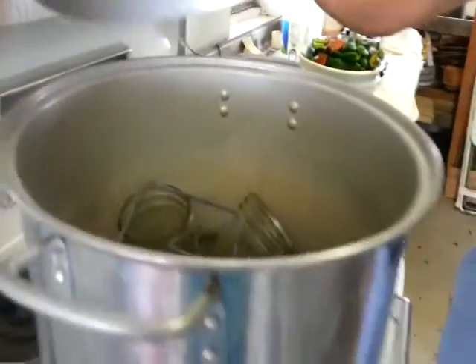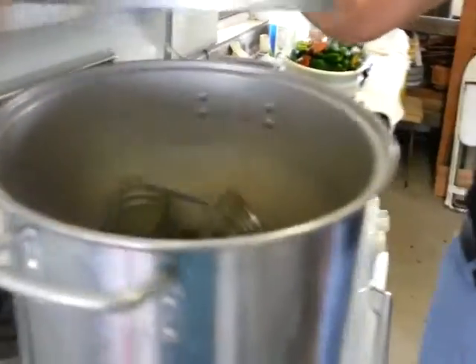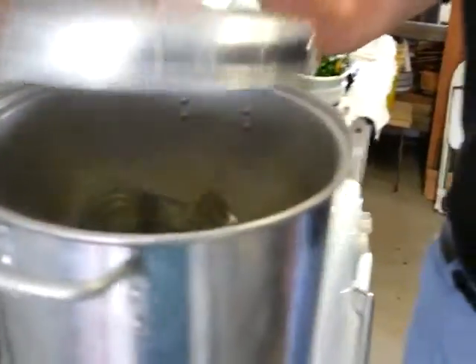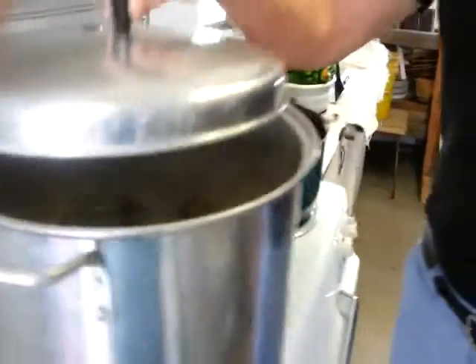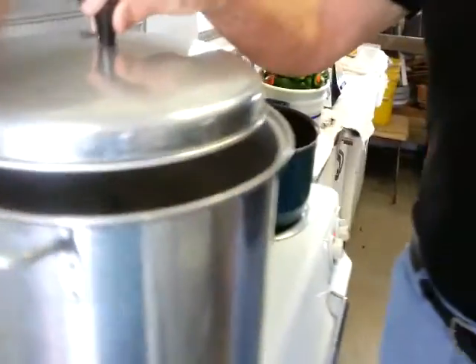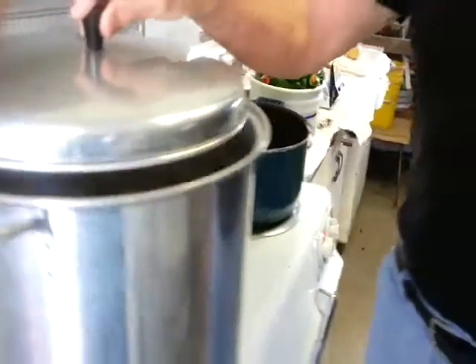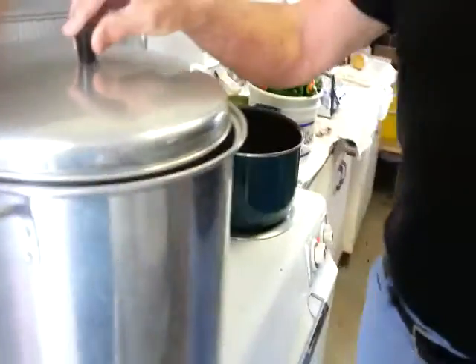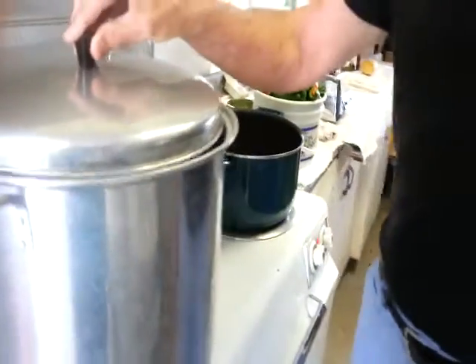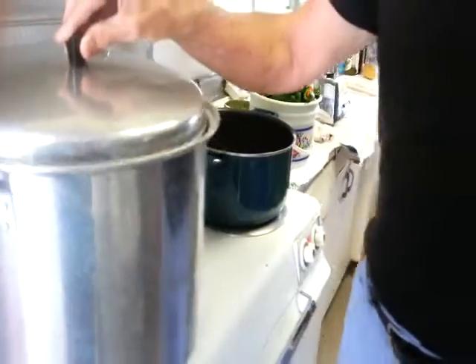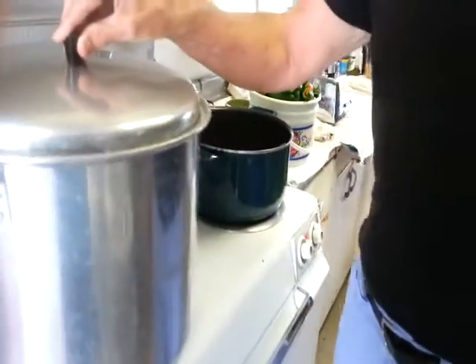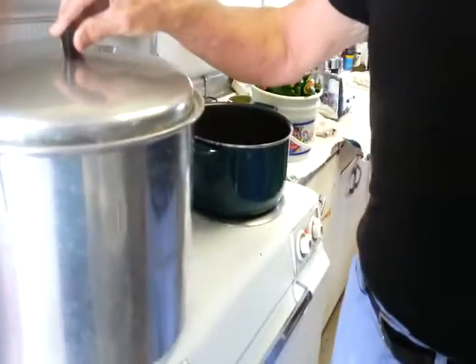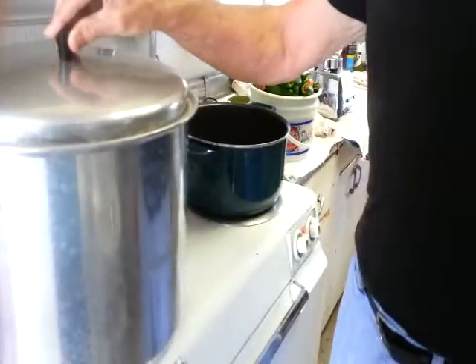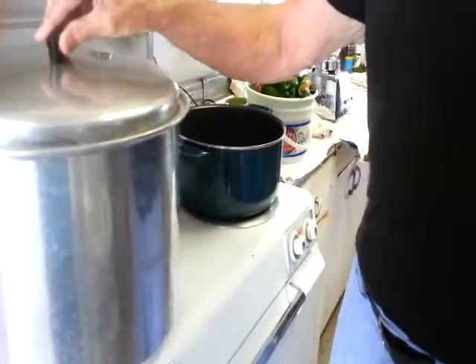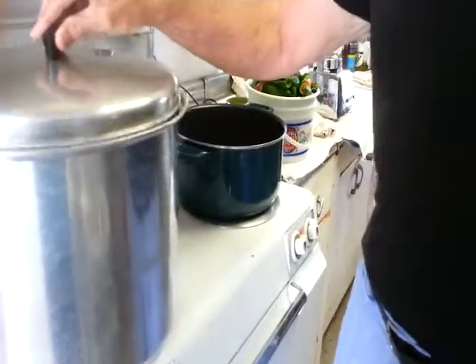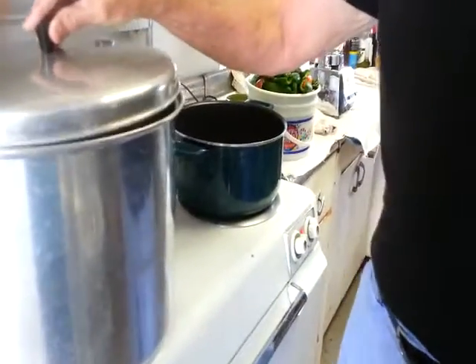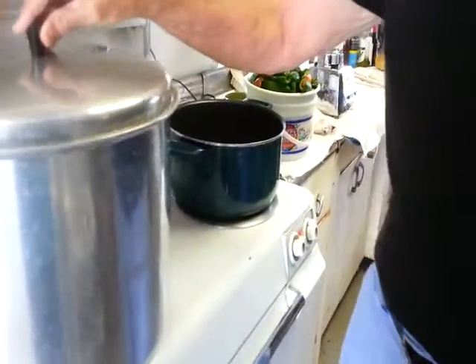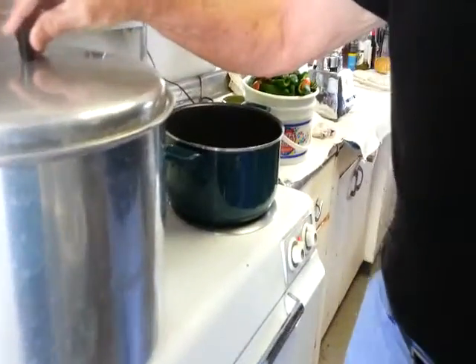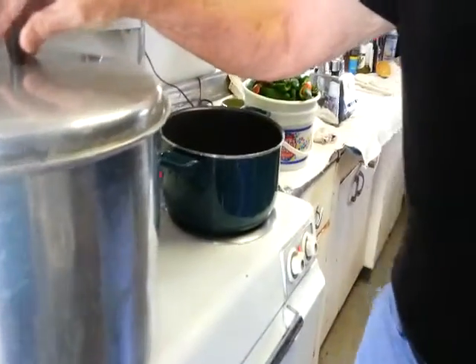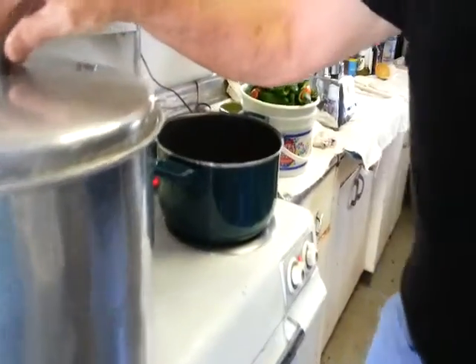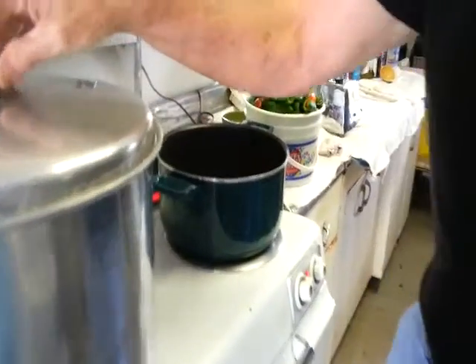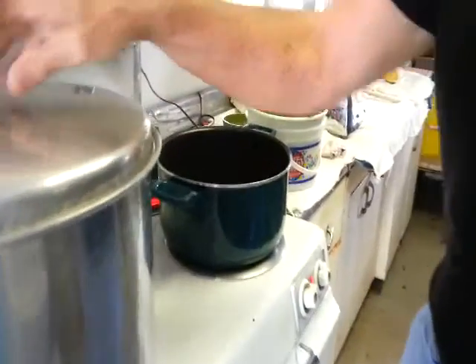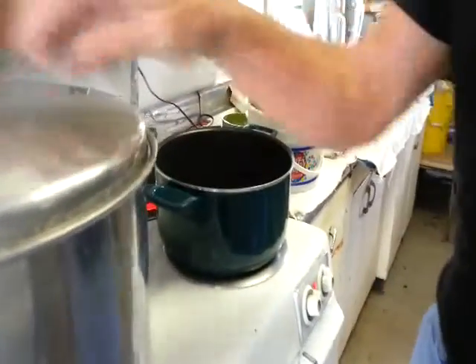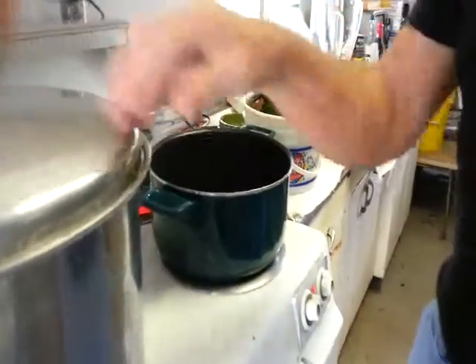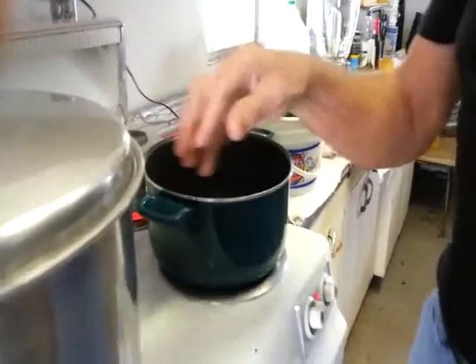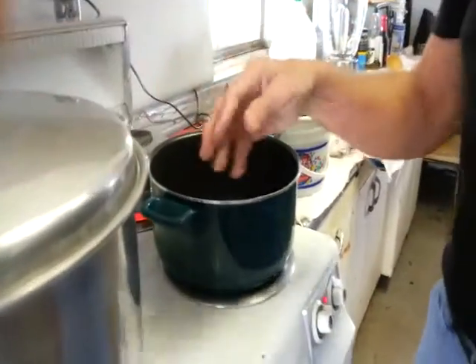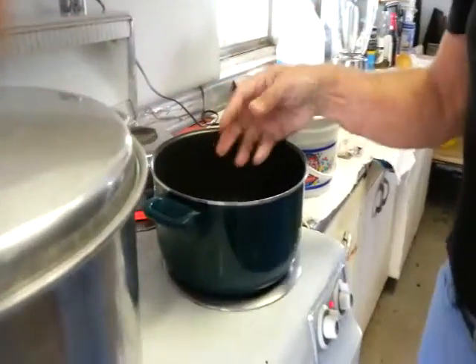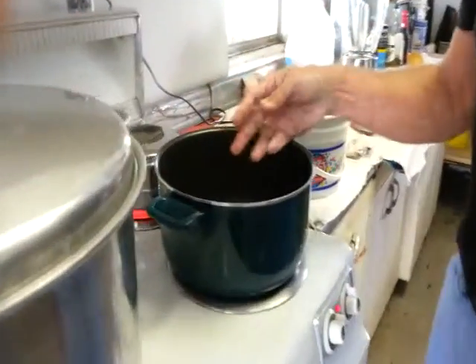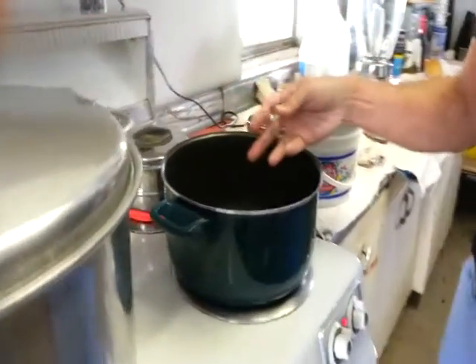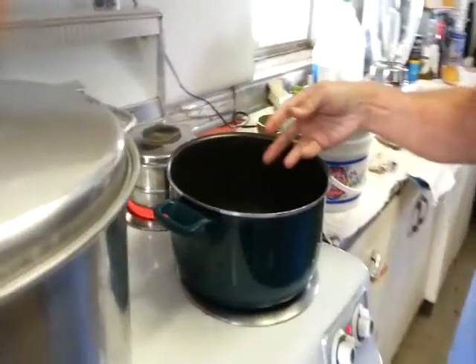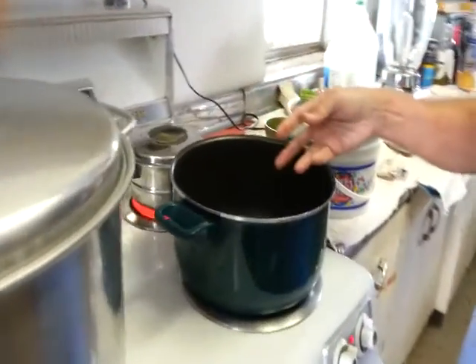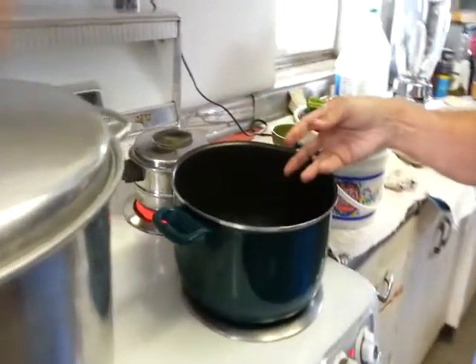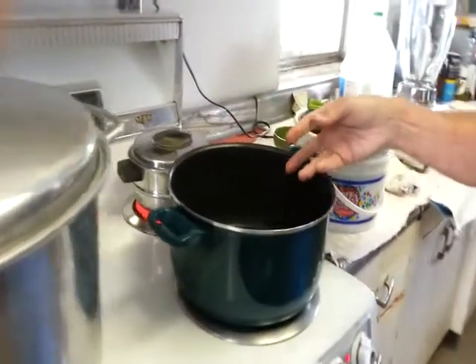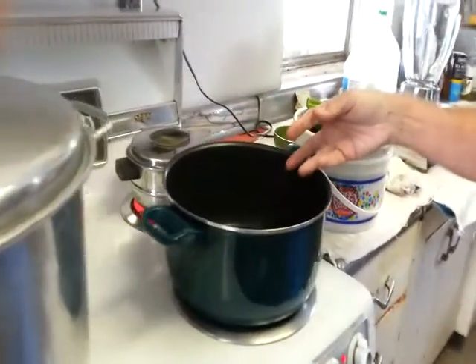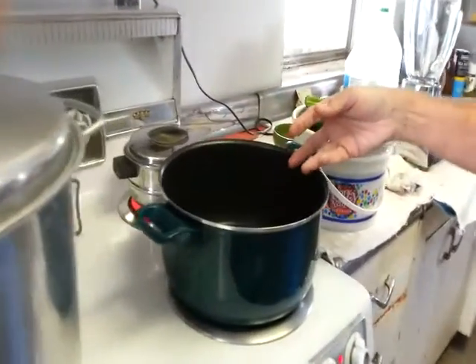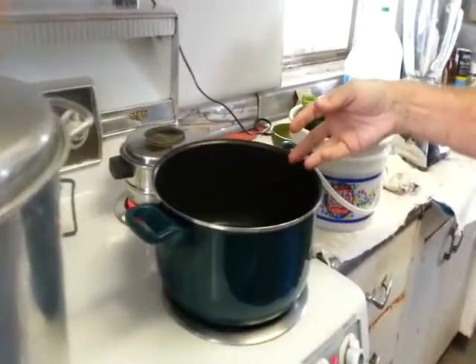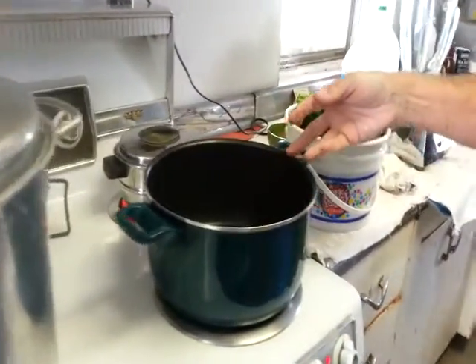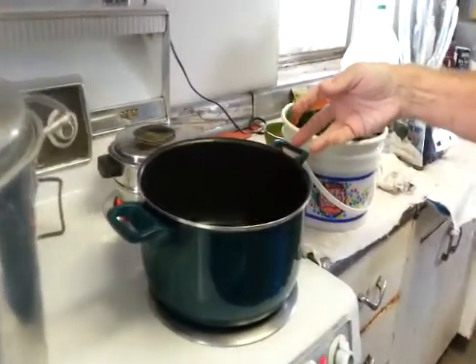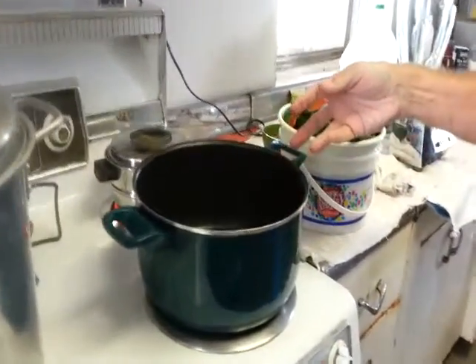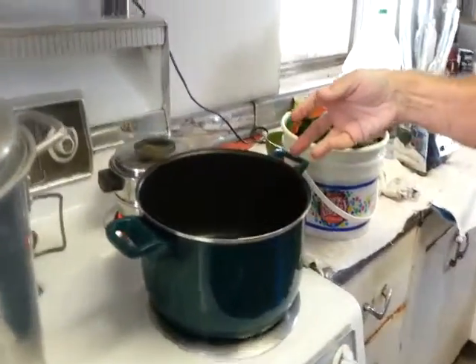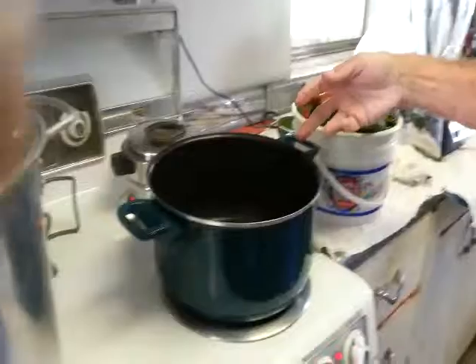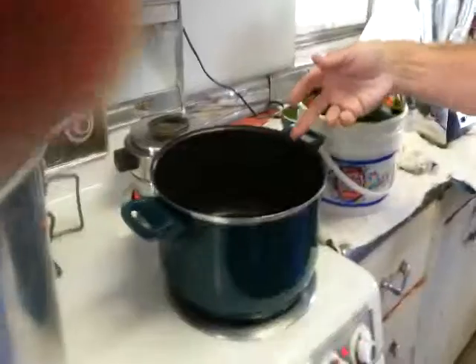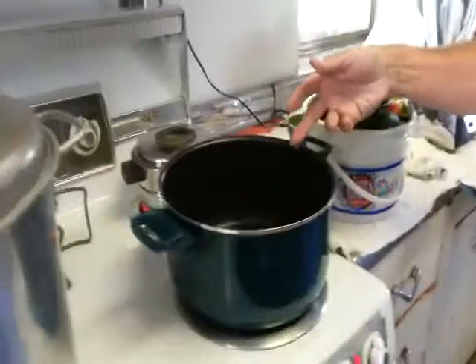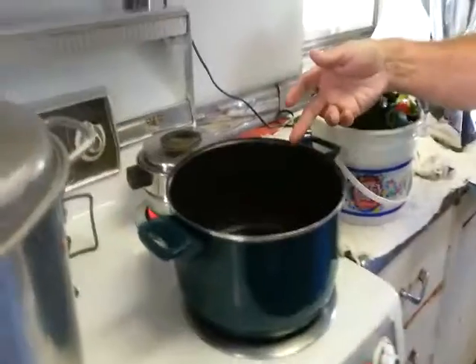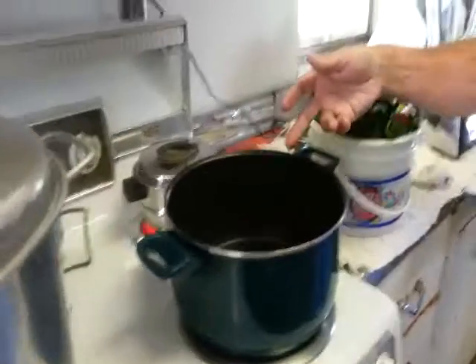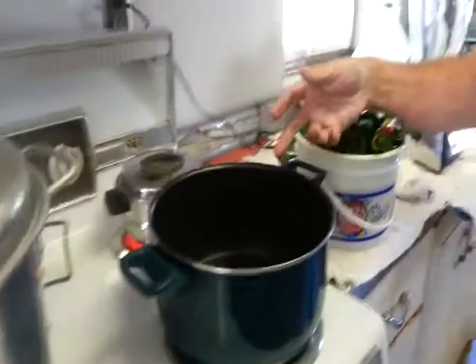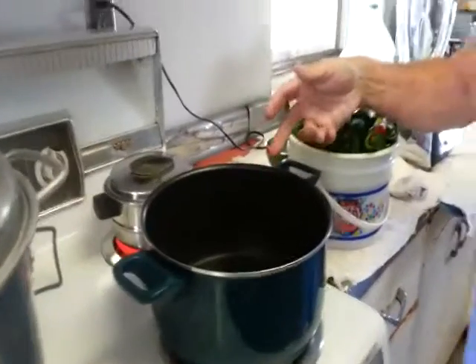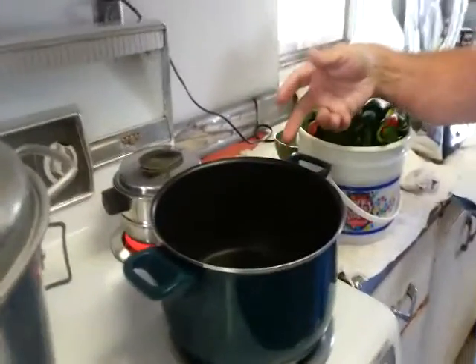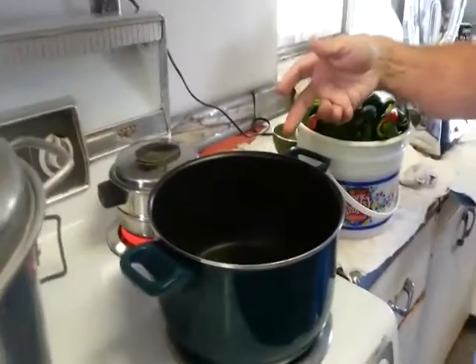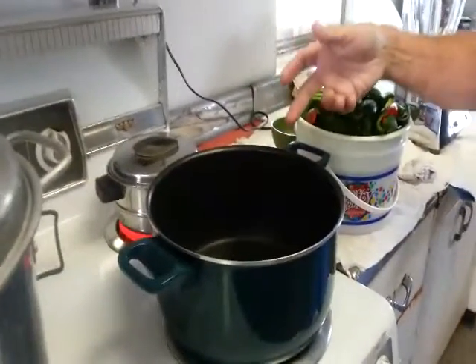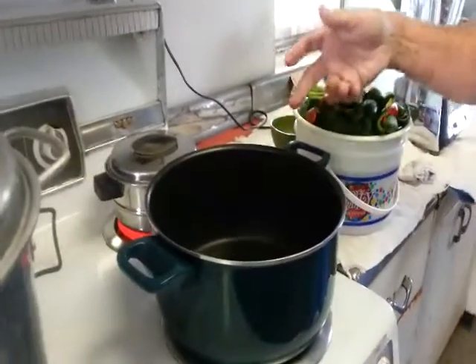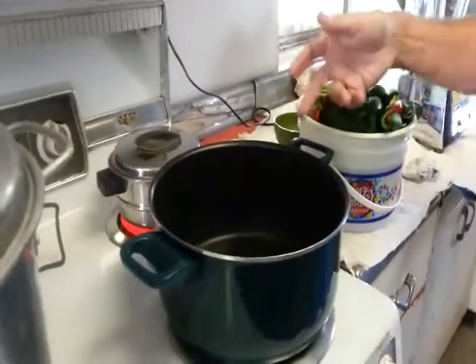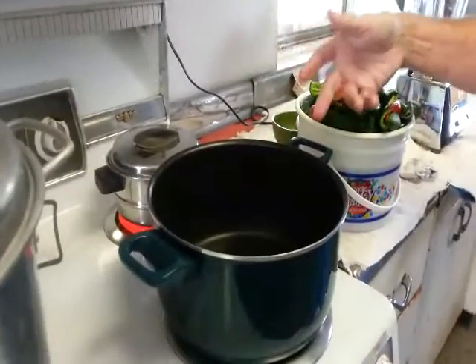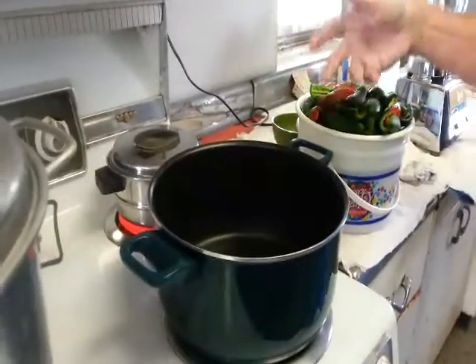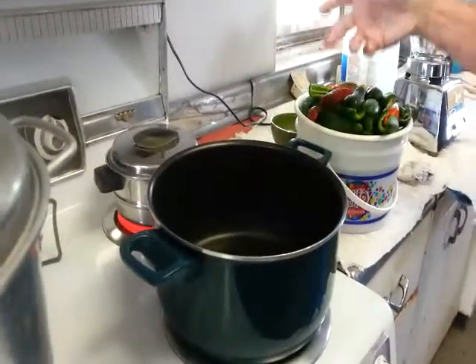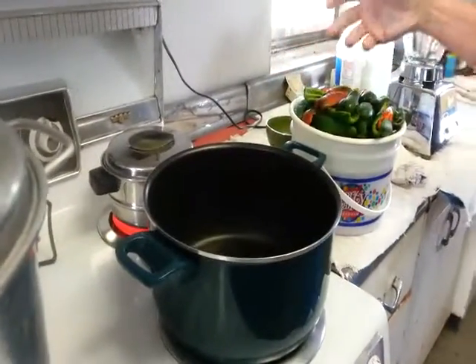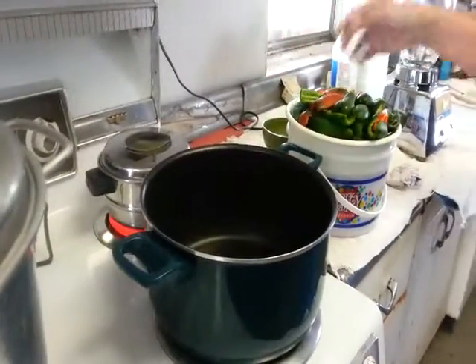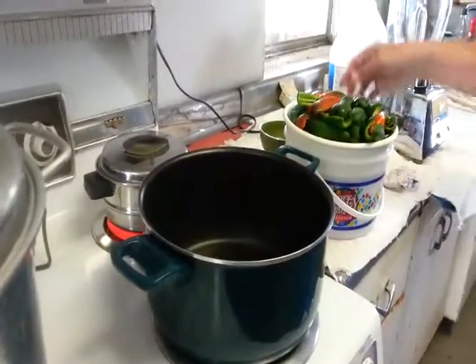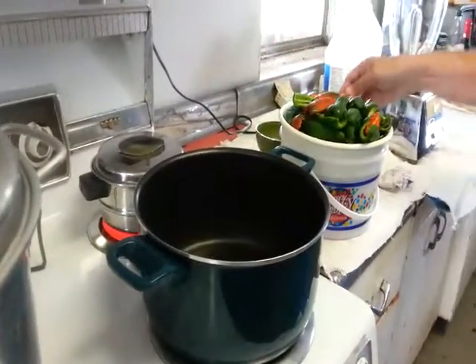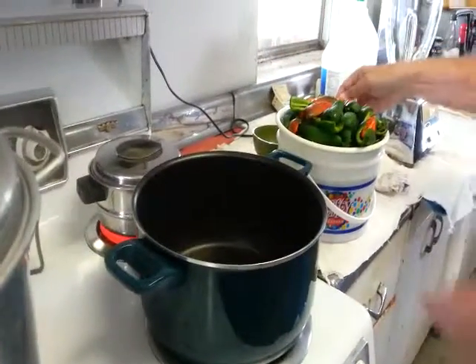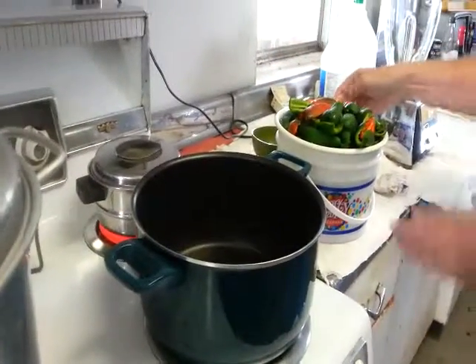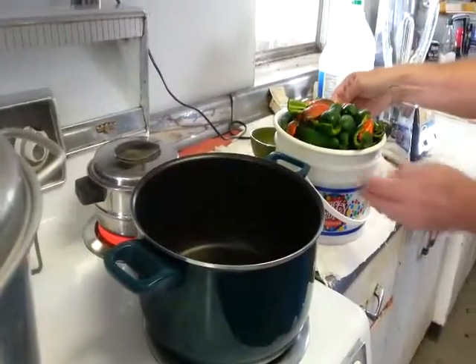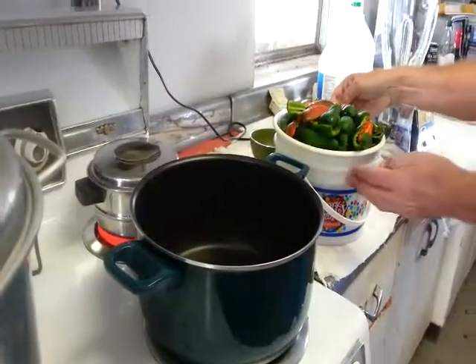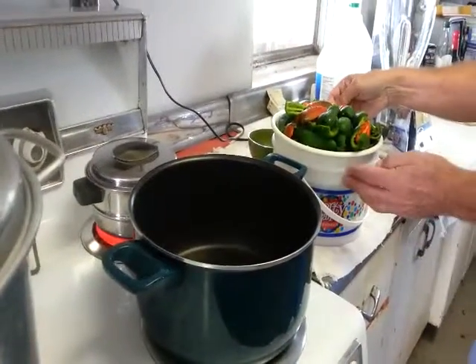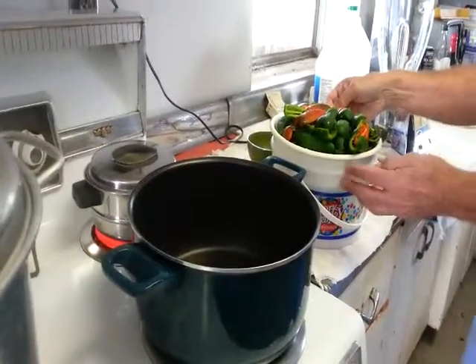We have canning jars, mixing bowls, and preparation of the ingredients for the jalapenos.